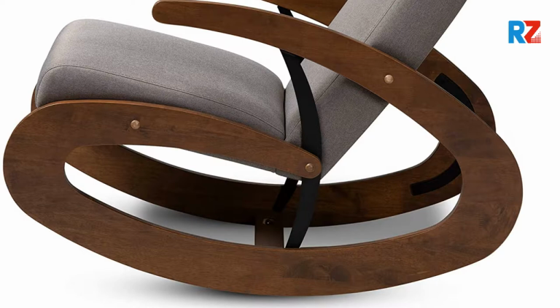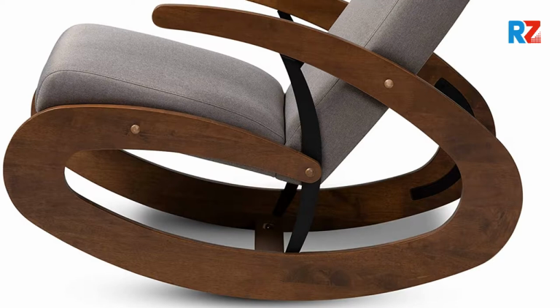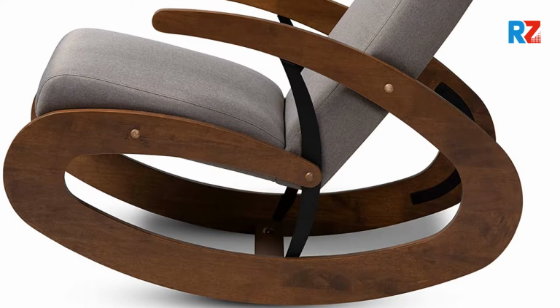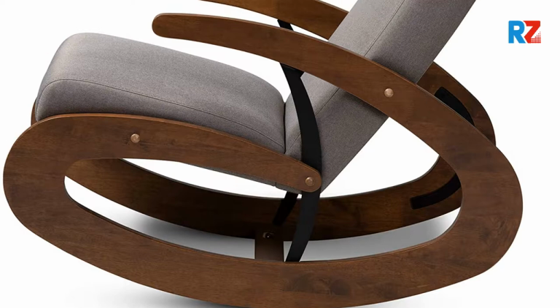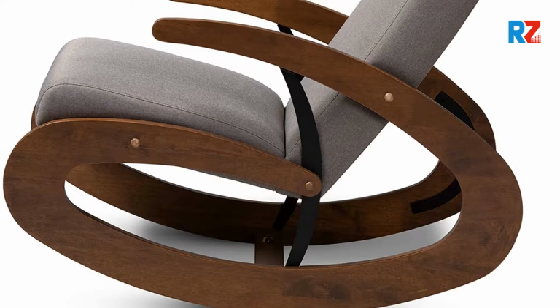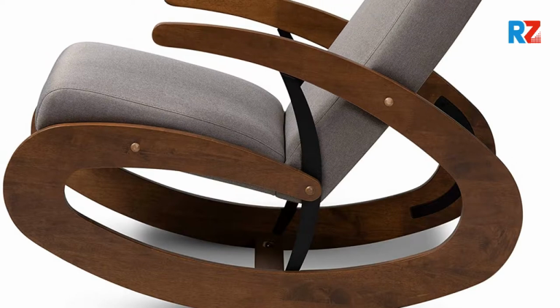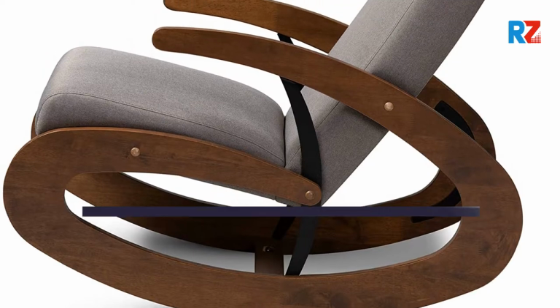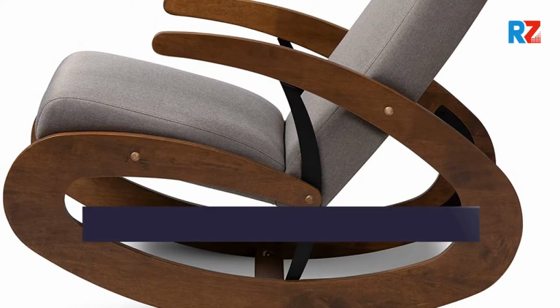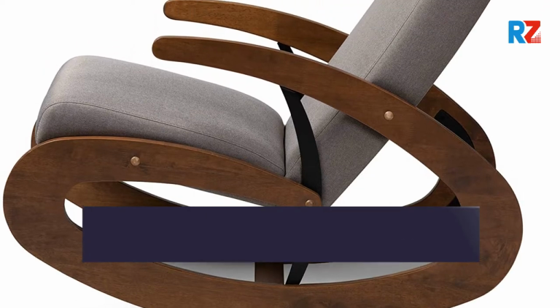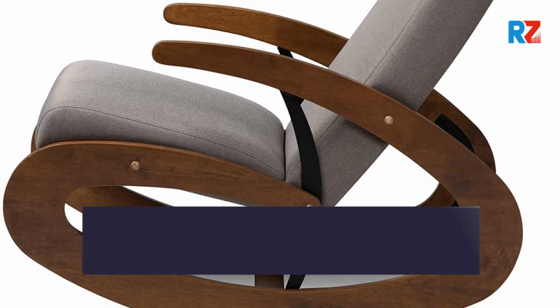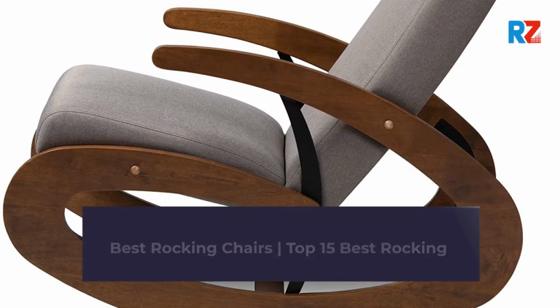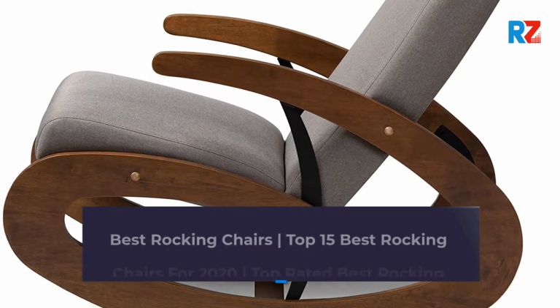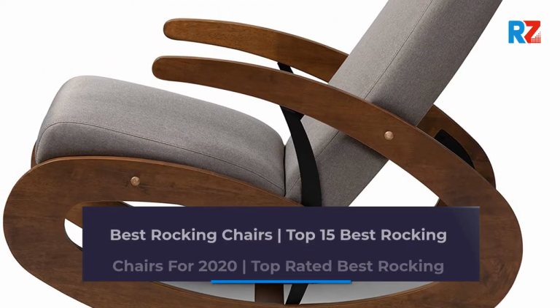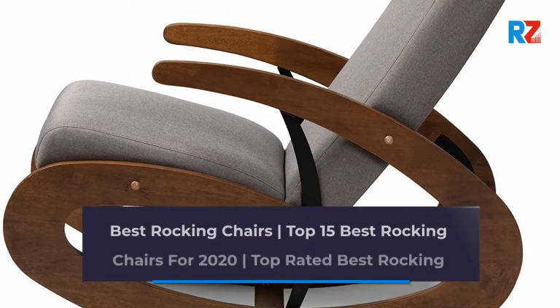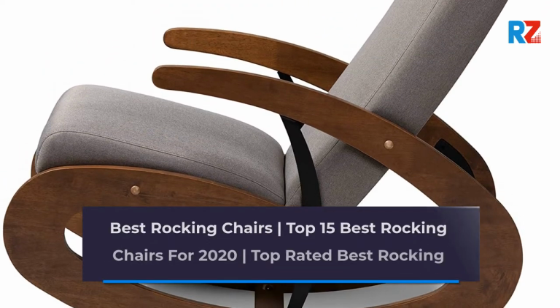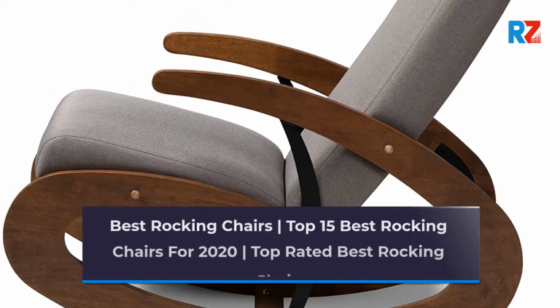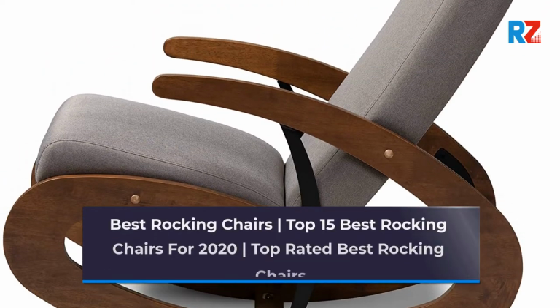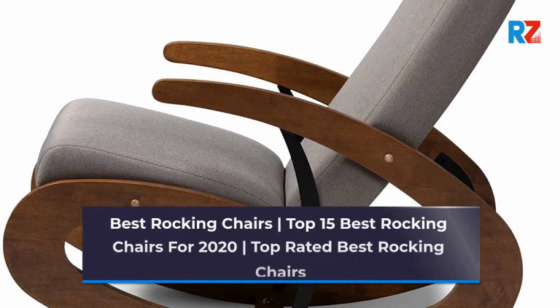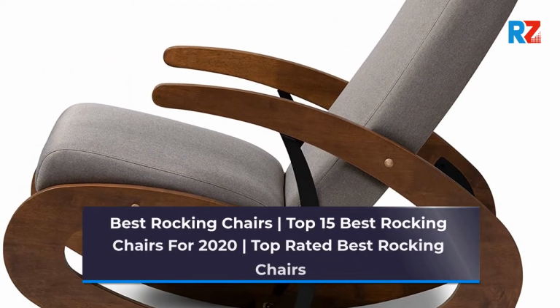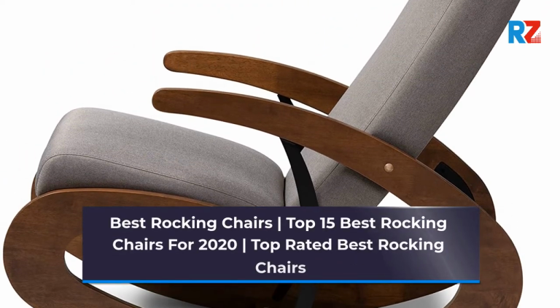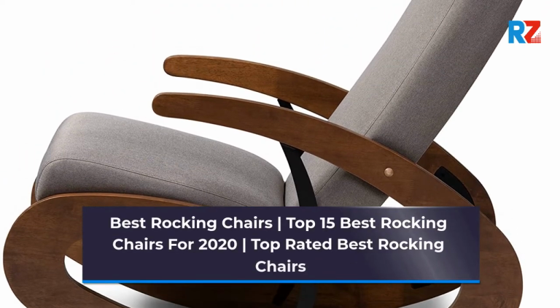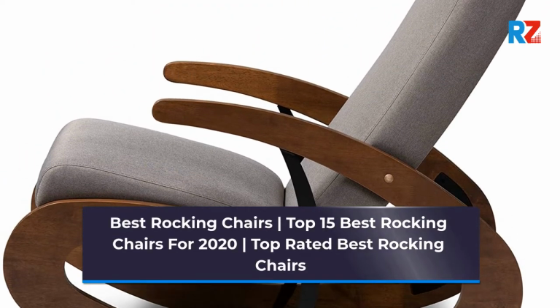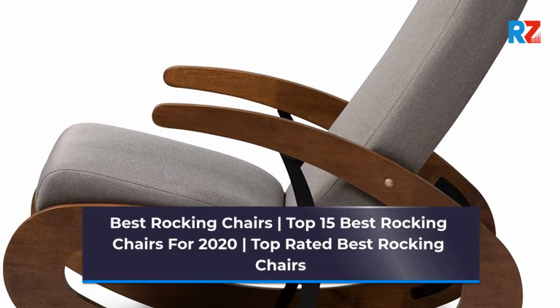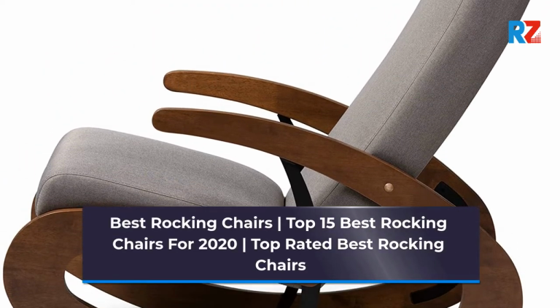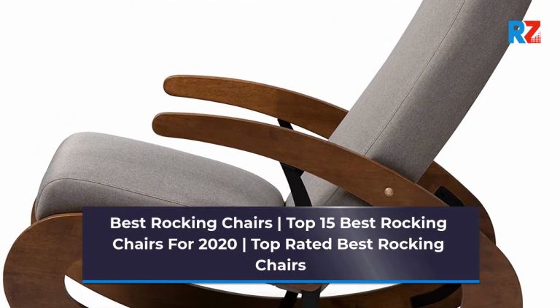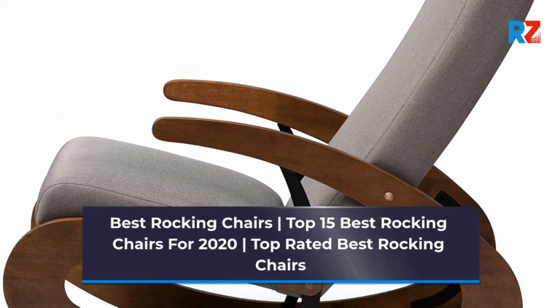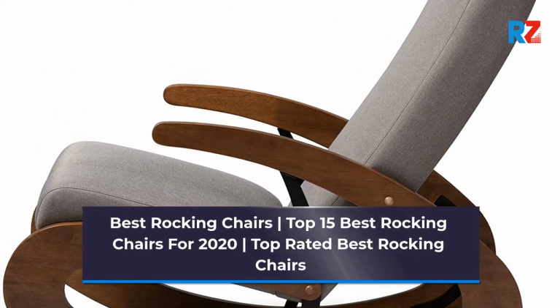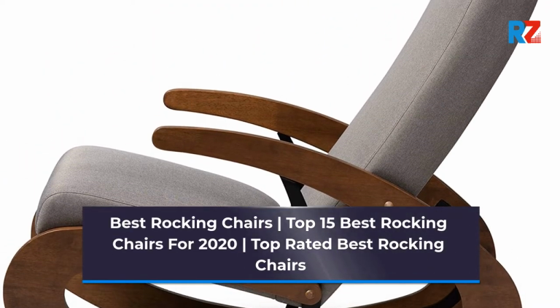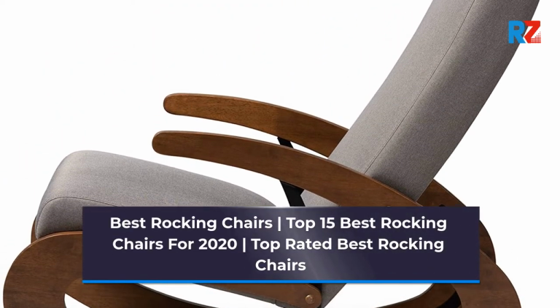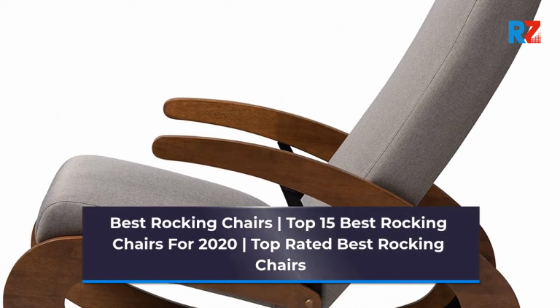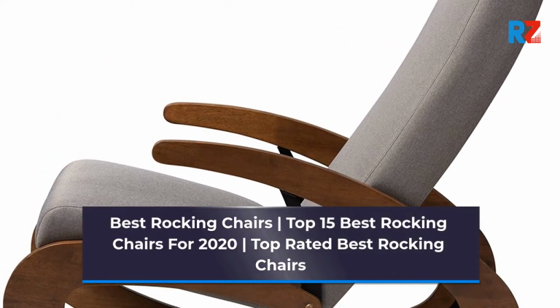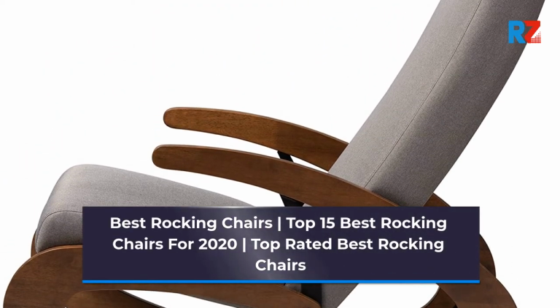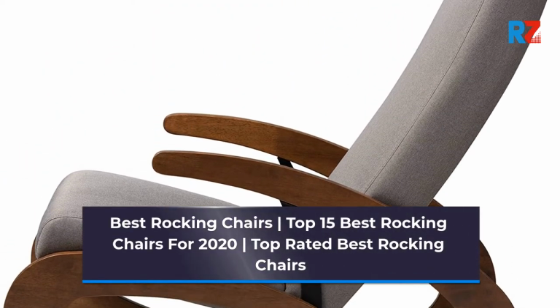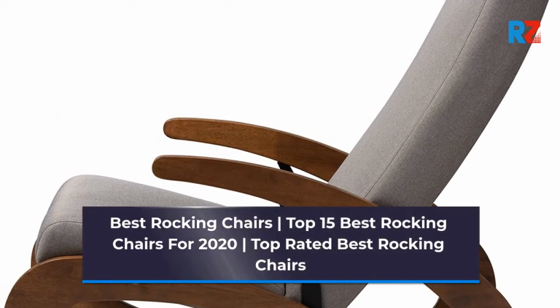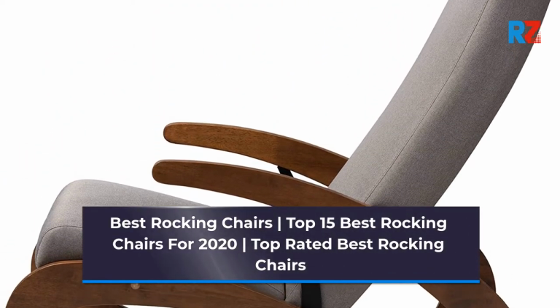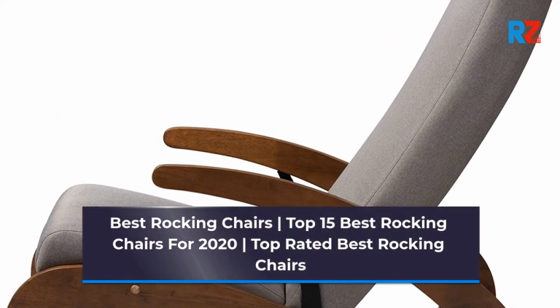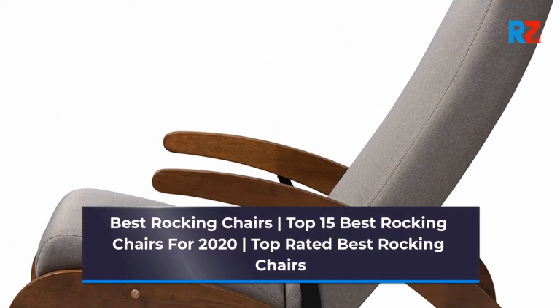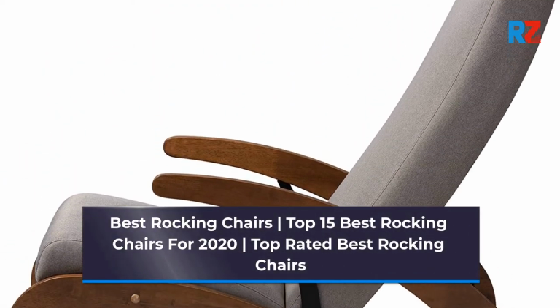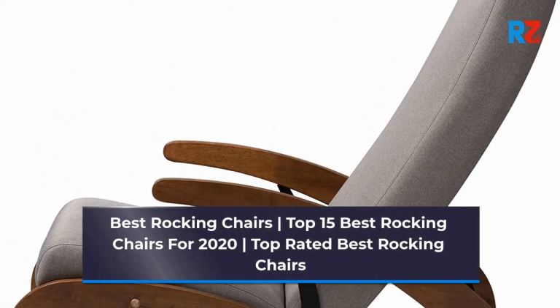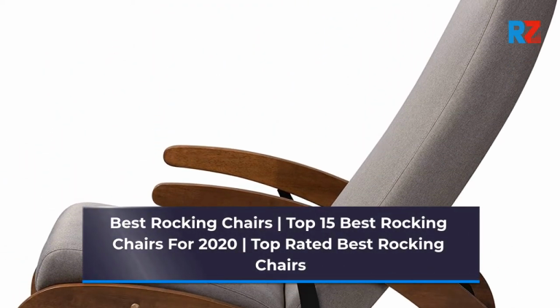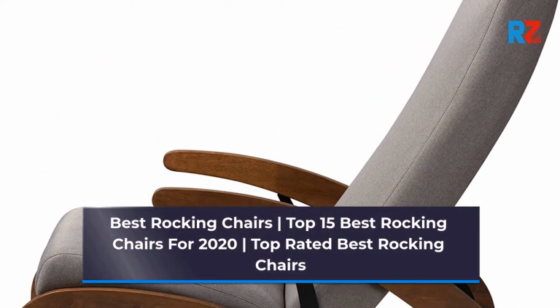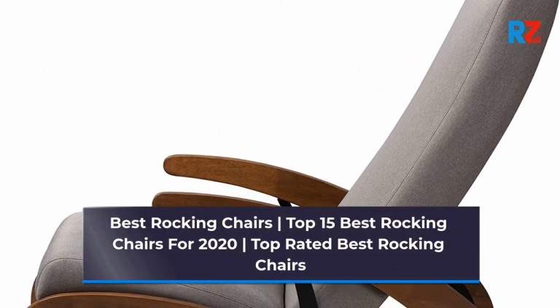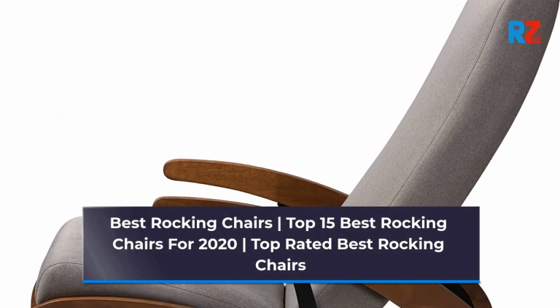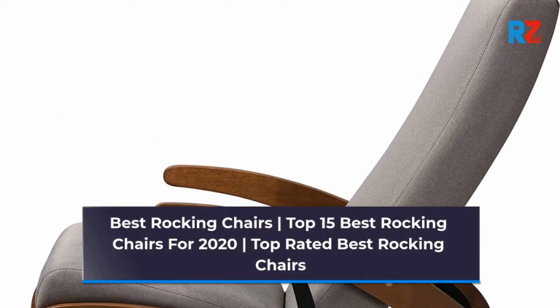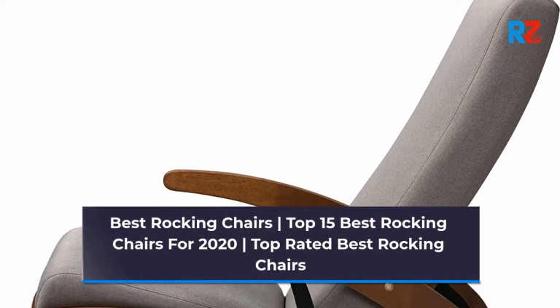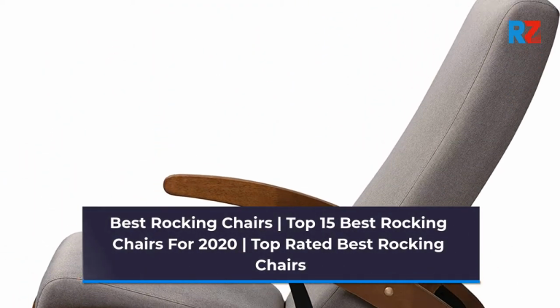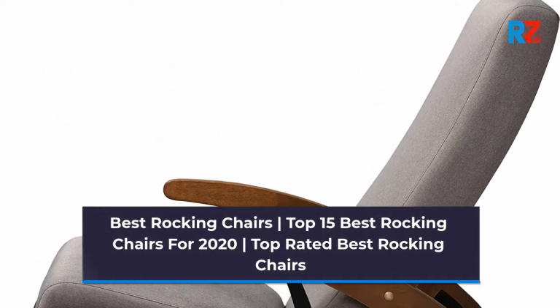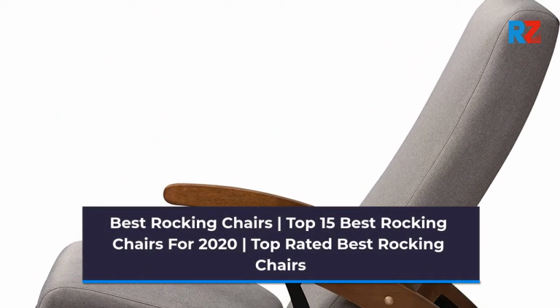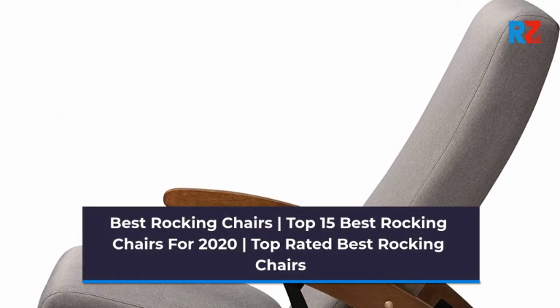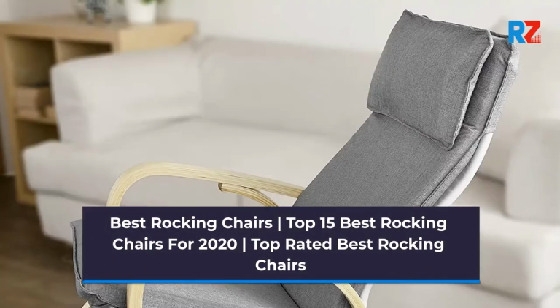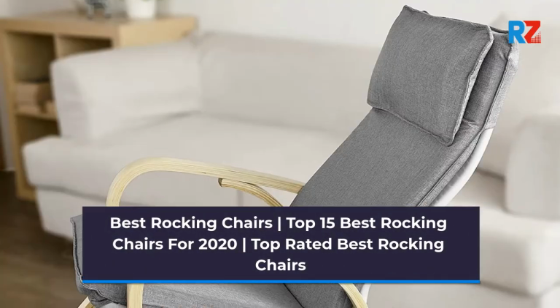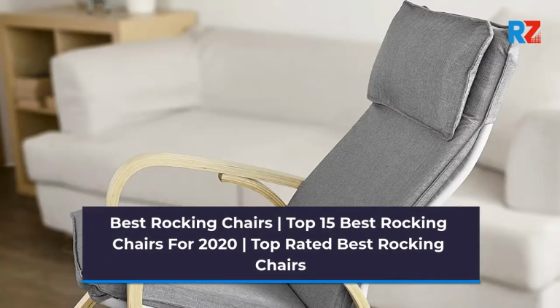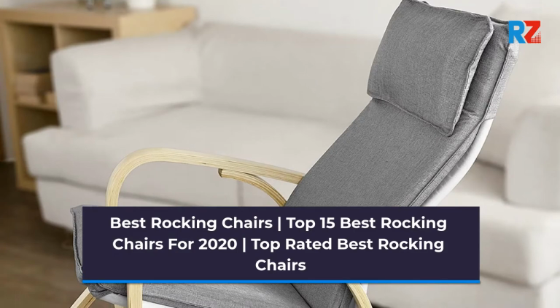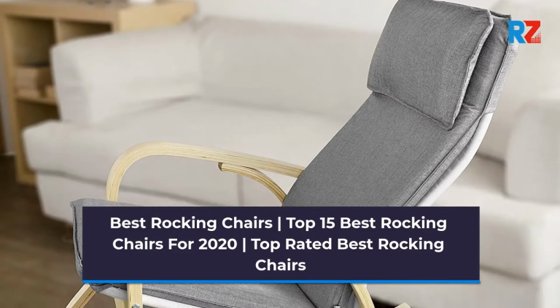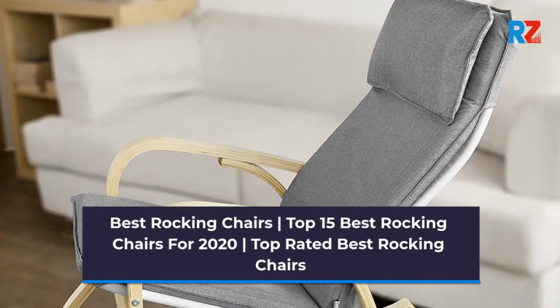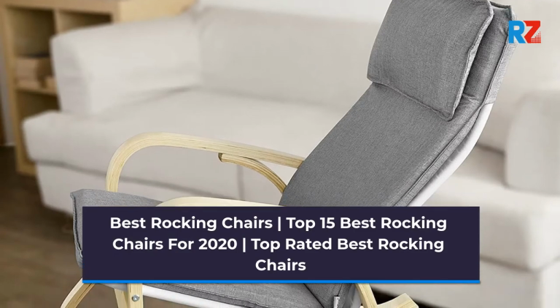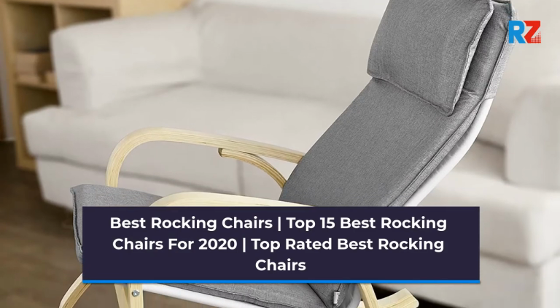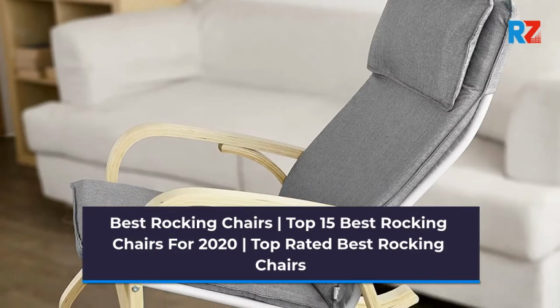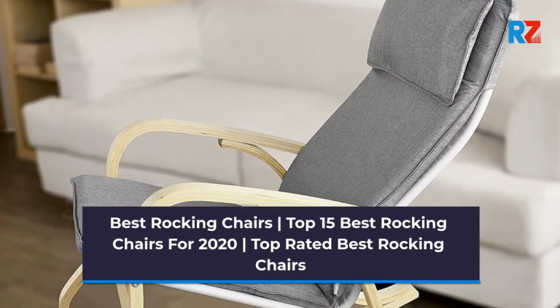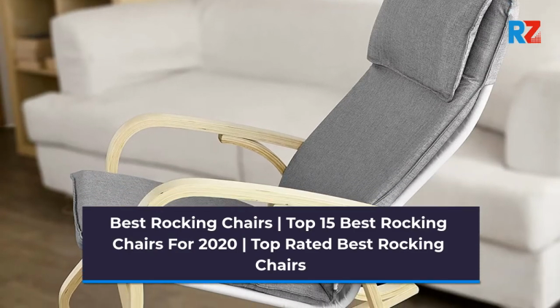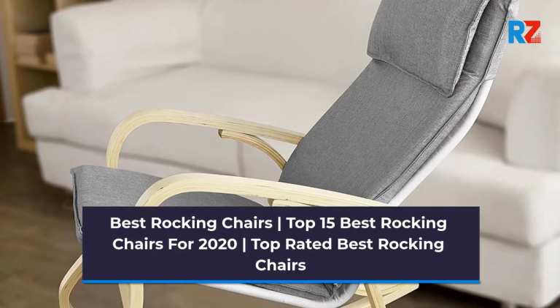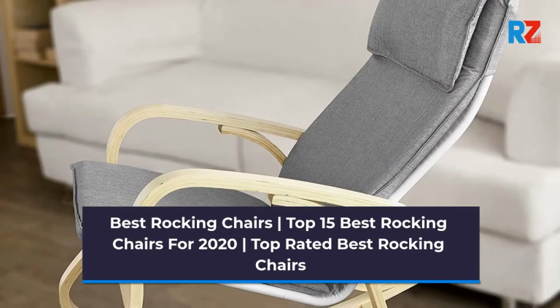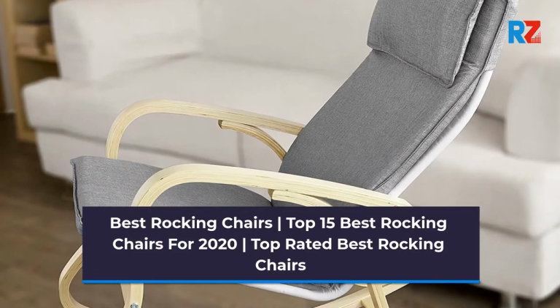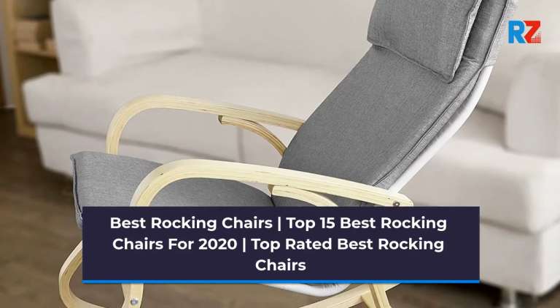Best Rocking Chairs. Top 15 Best Rocking Chairs for 2020. Top Rated Best Rocking Chairs.